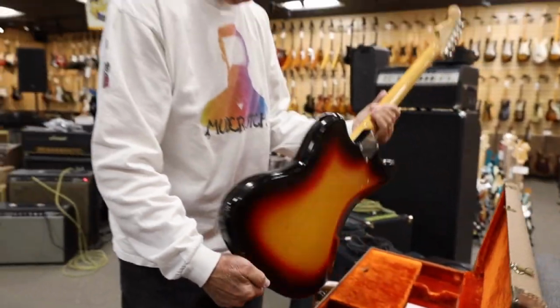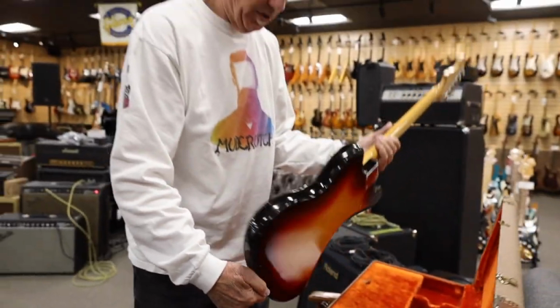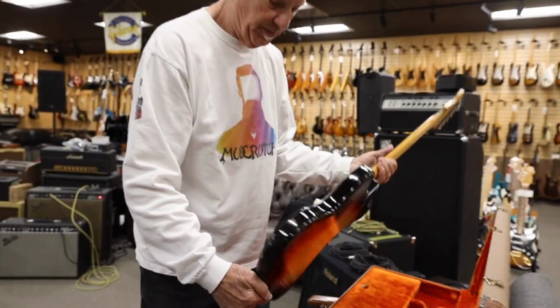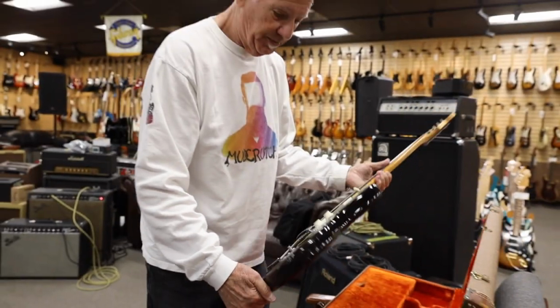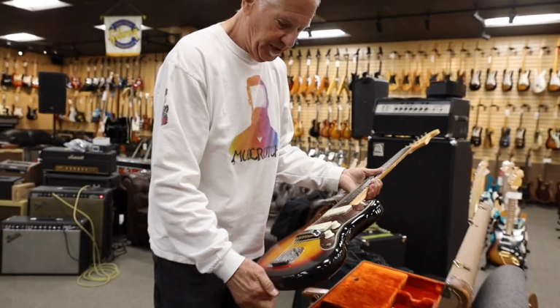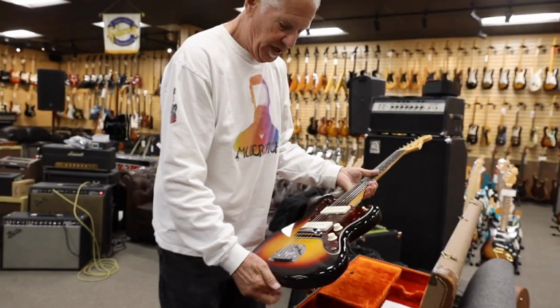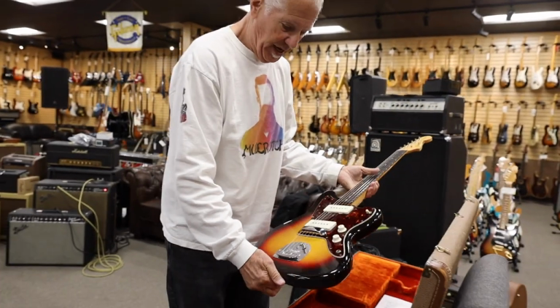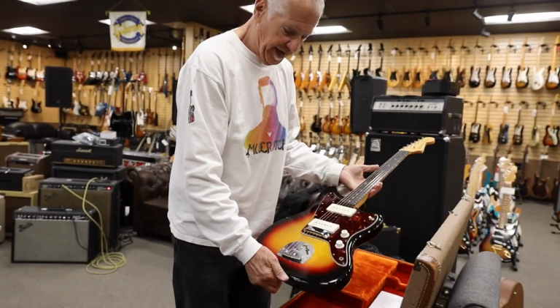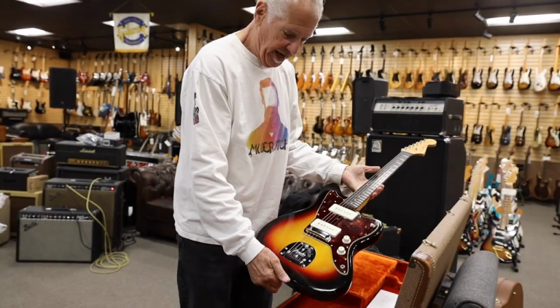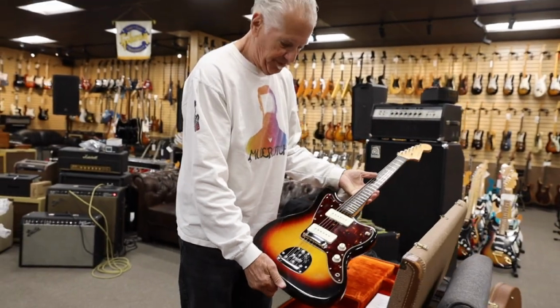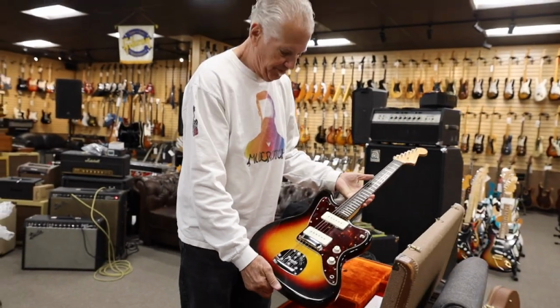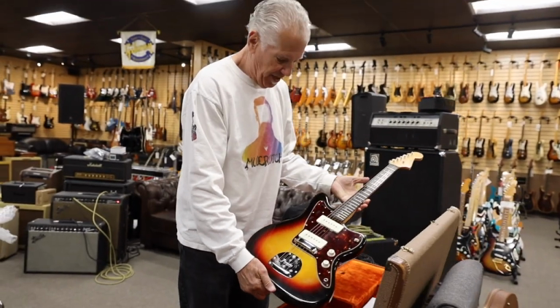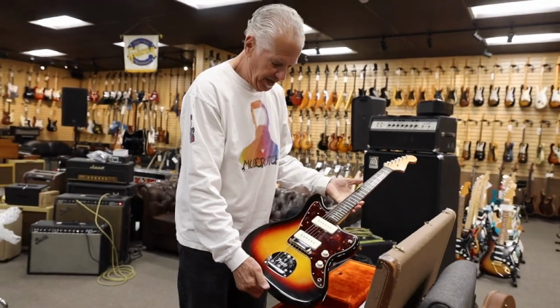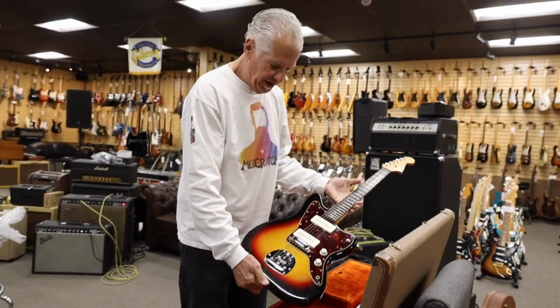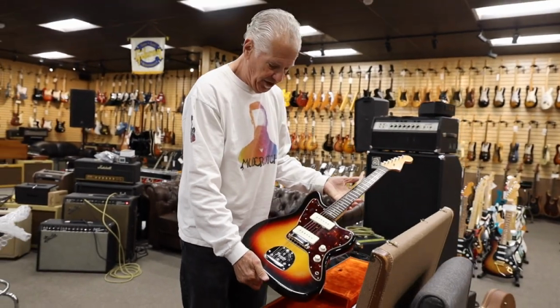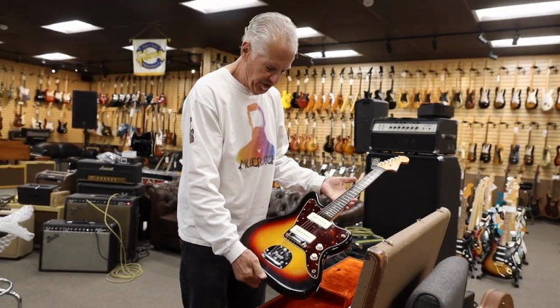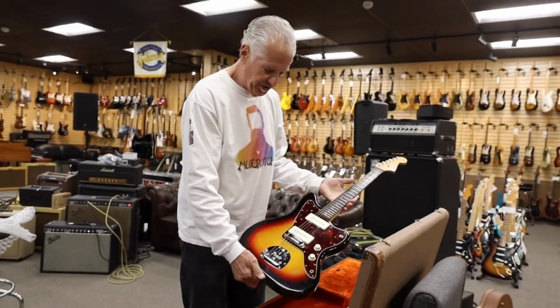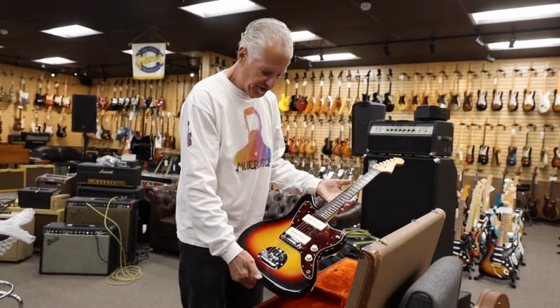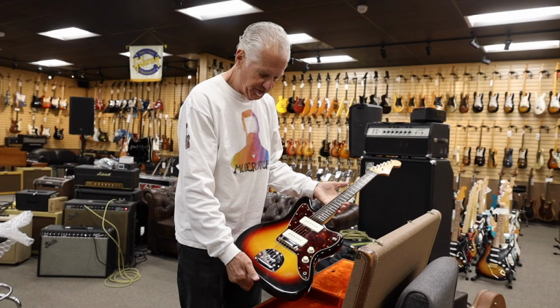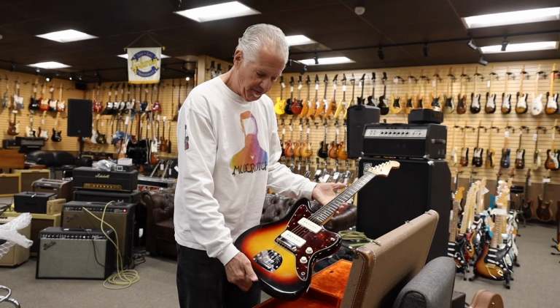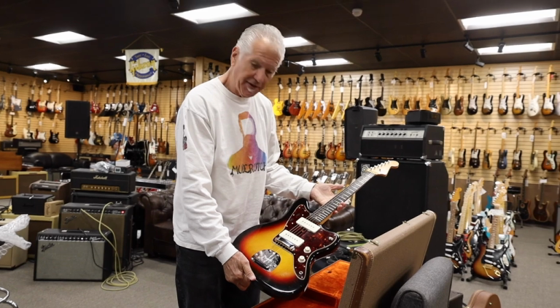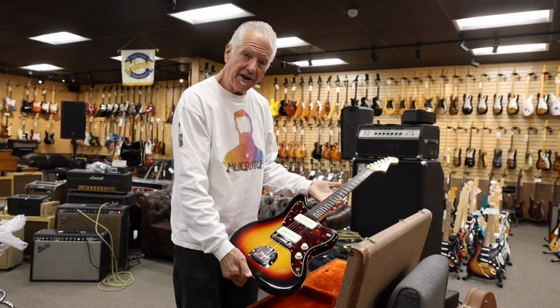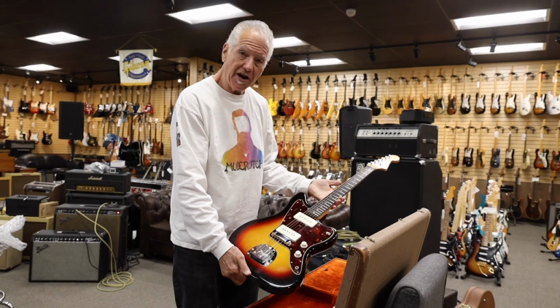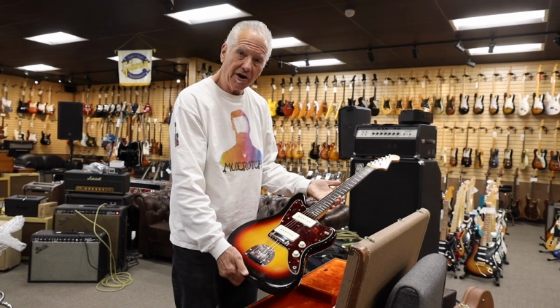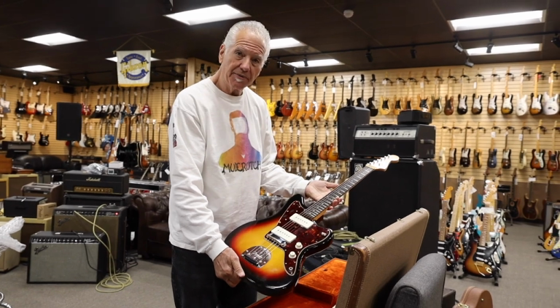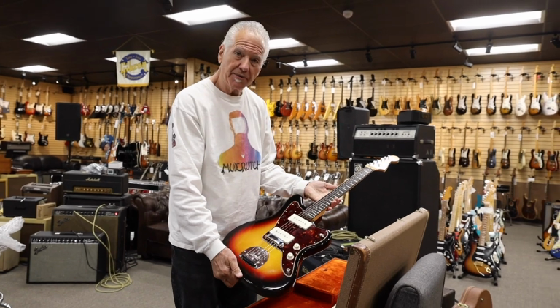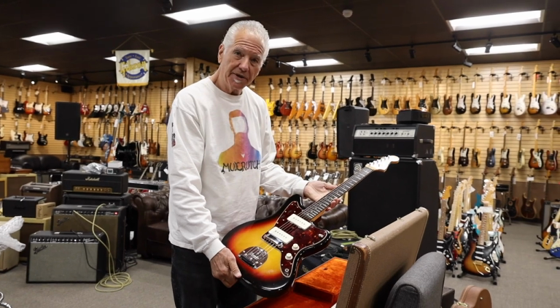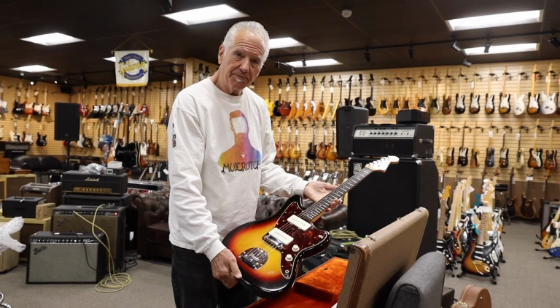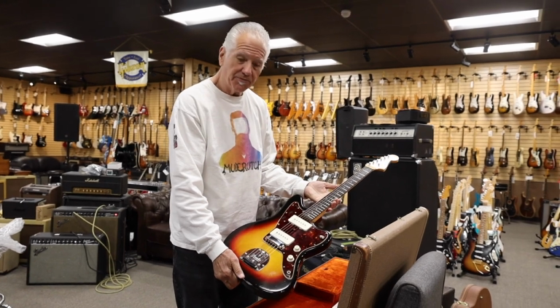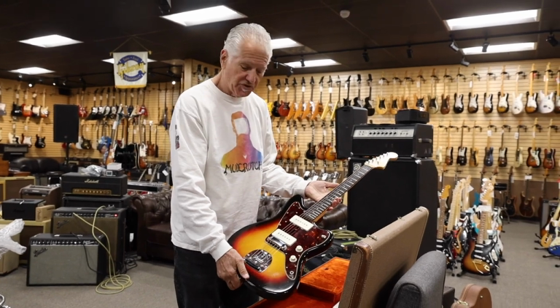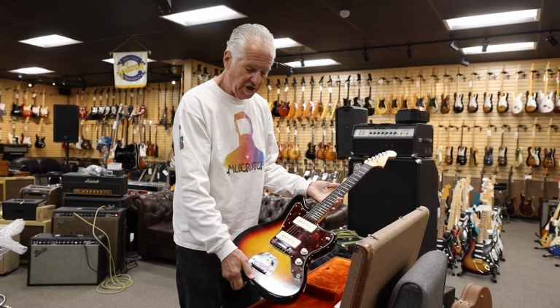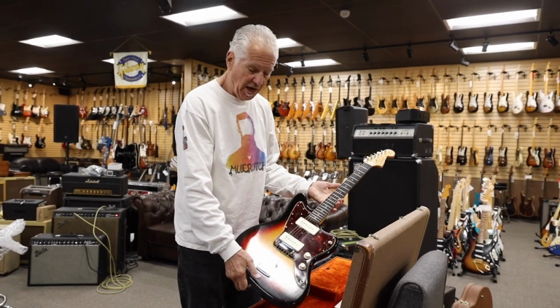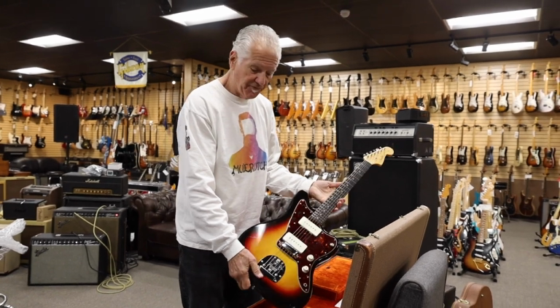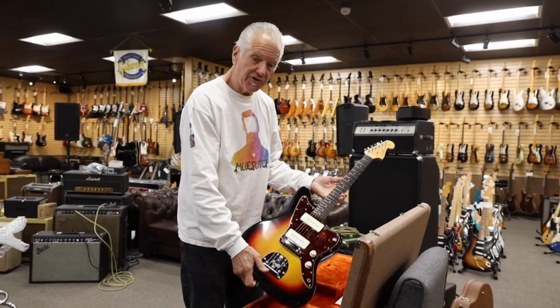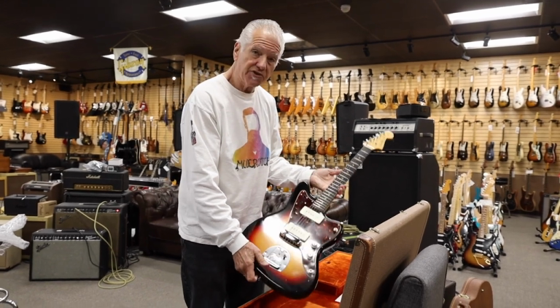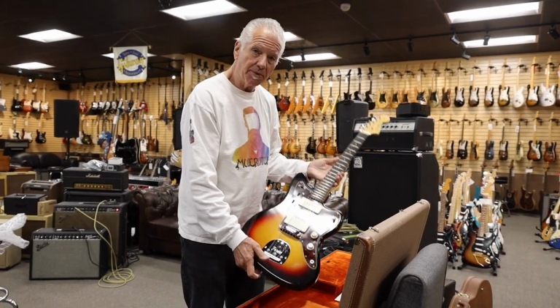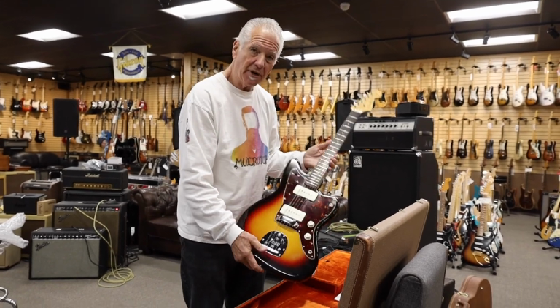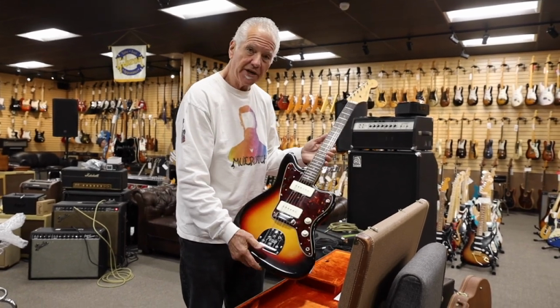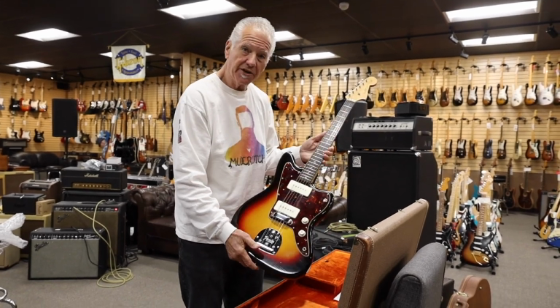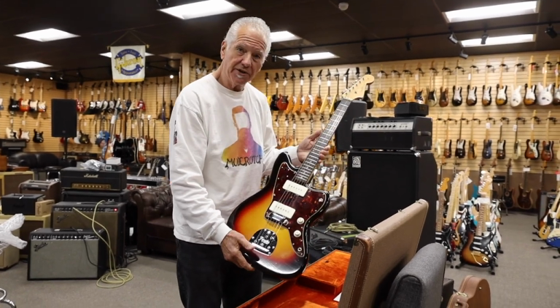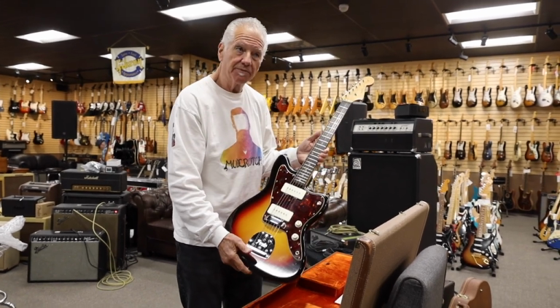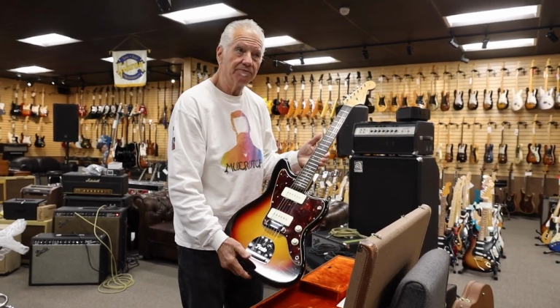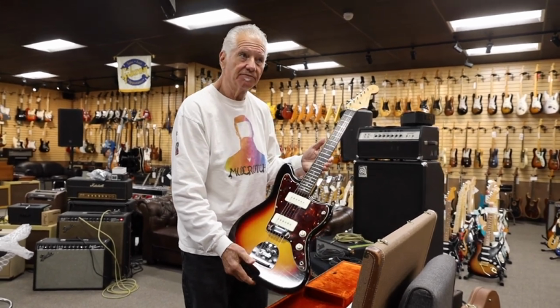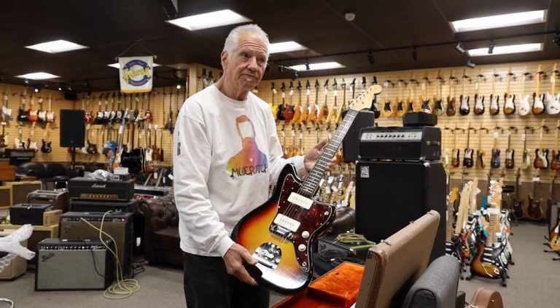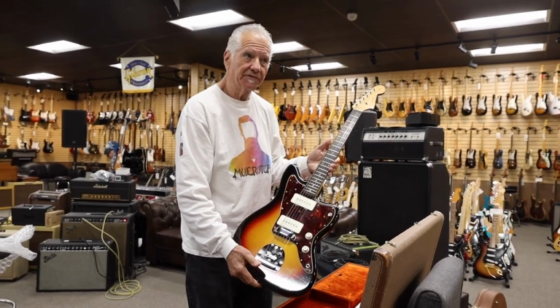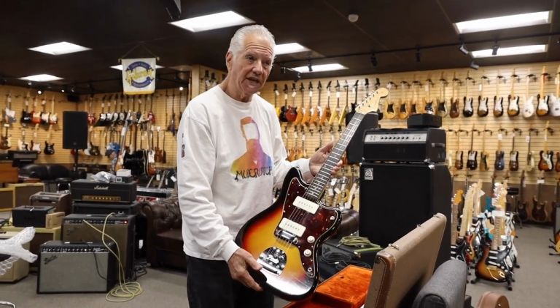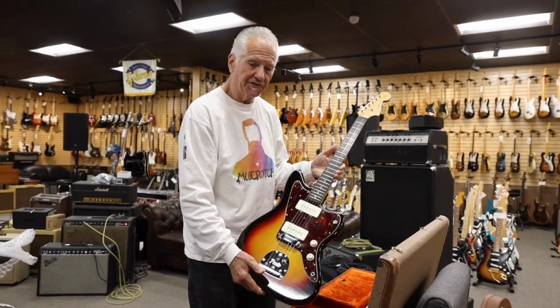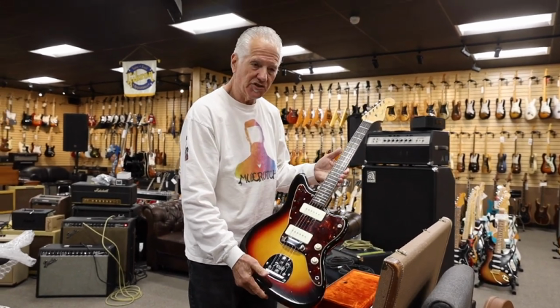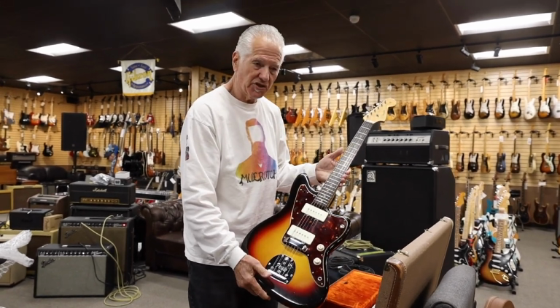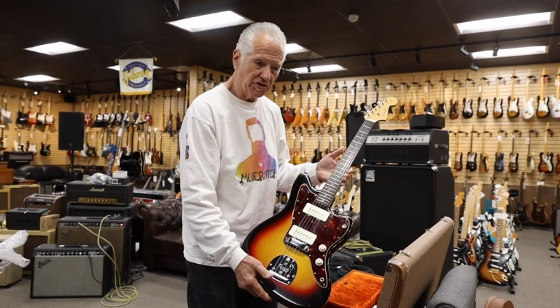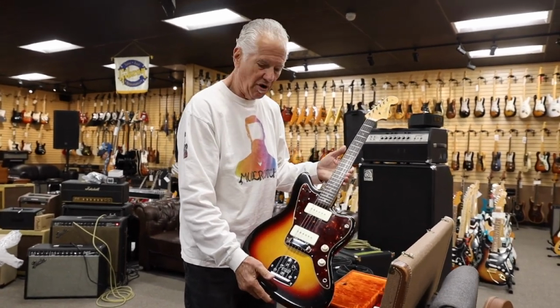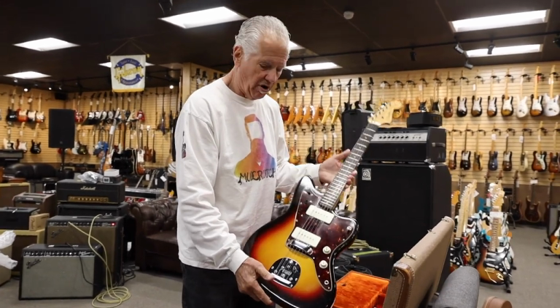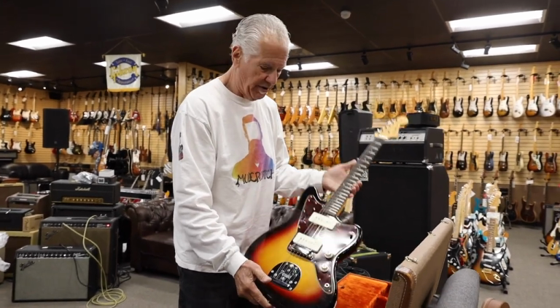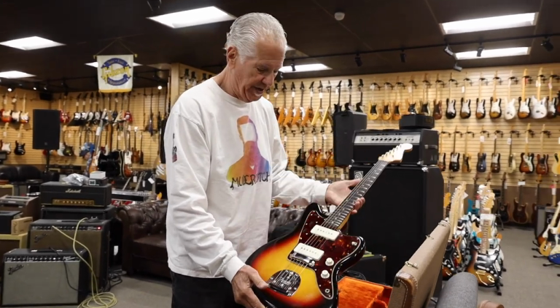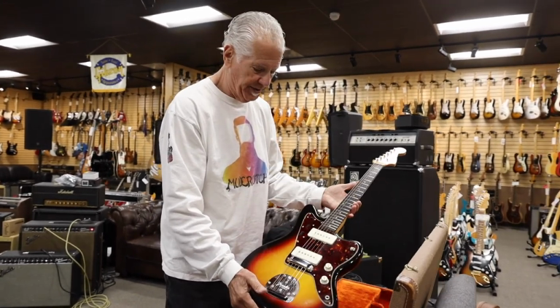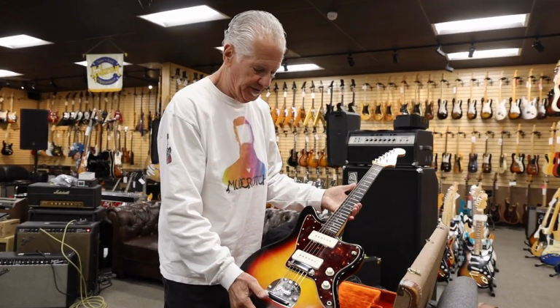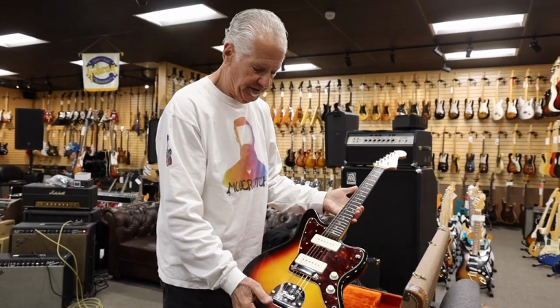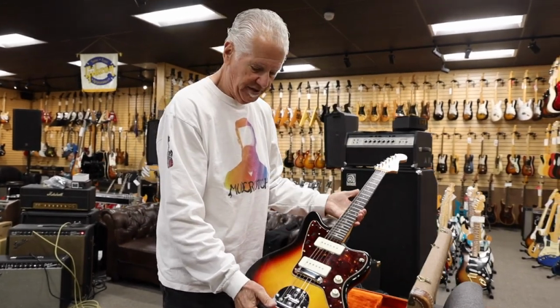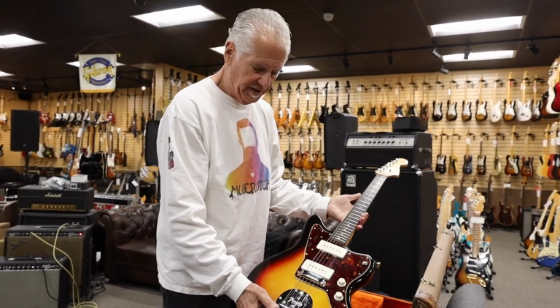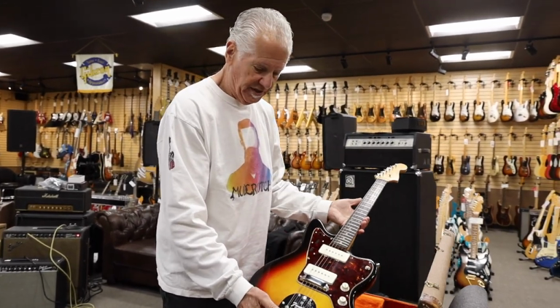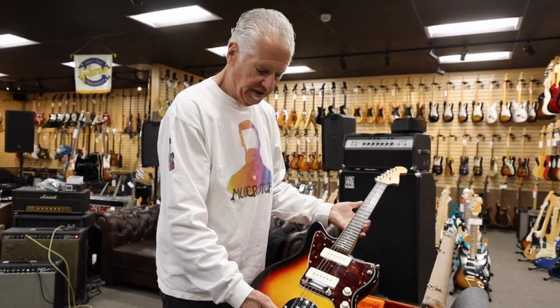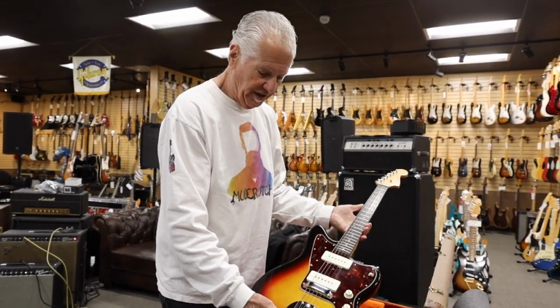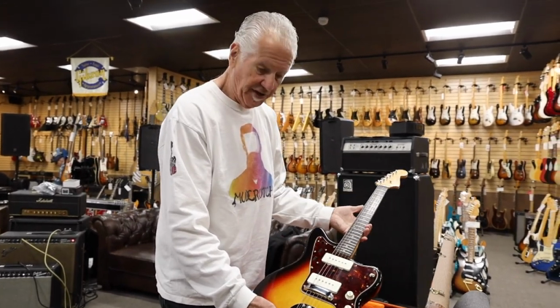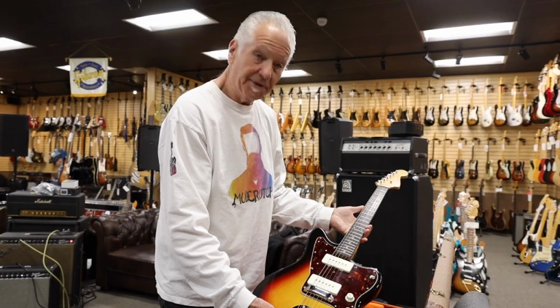So again, it's been there many years. It's time for somebody to get this guitar and love it.